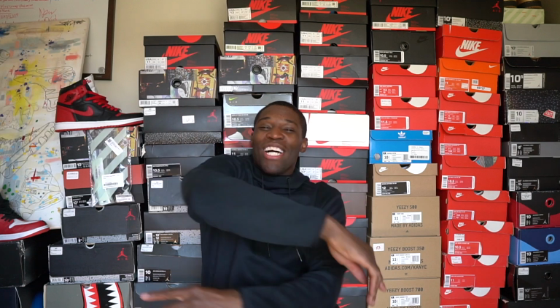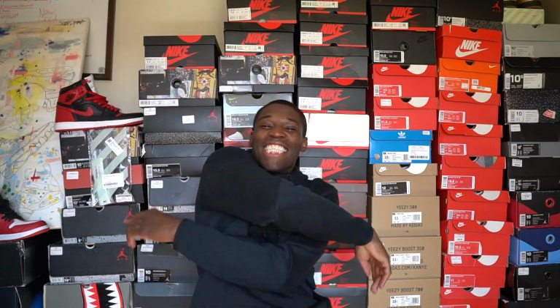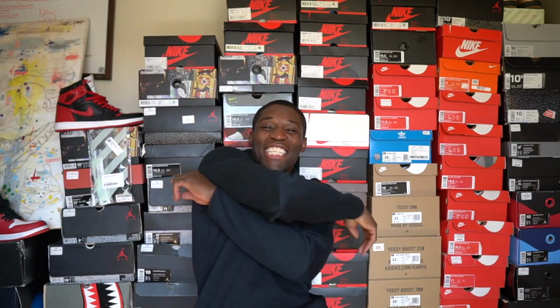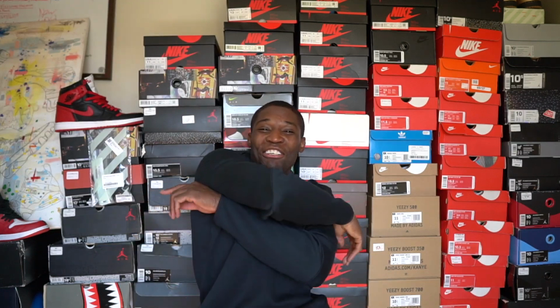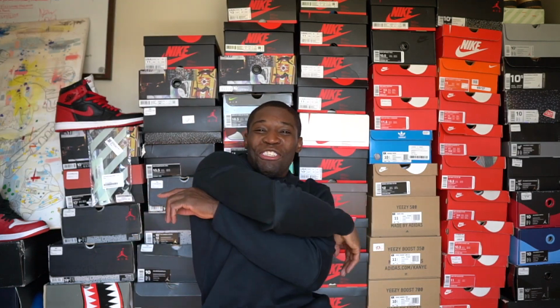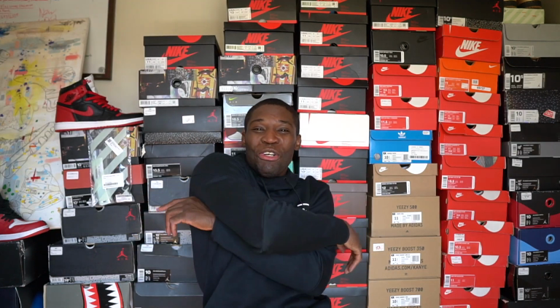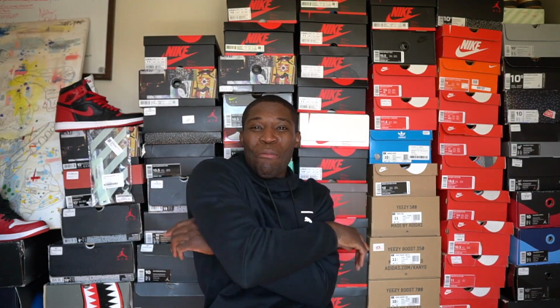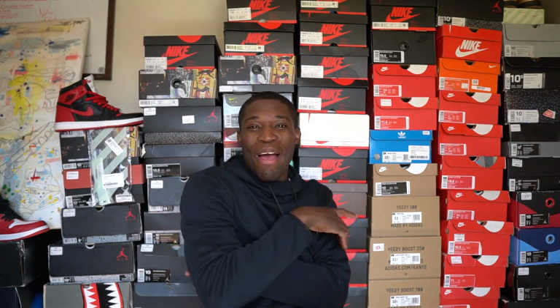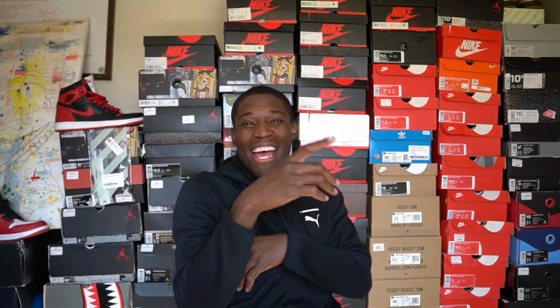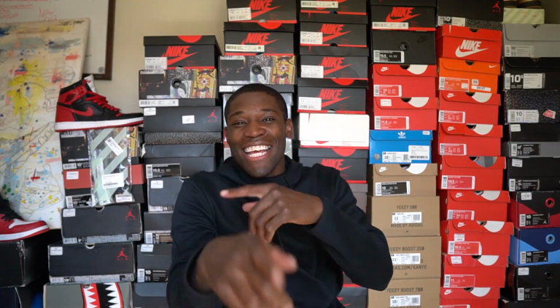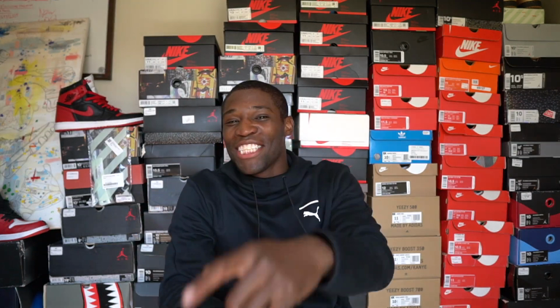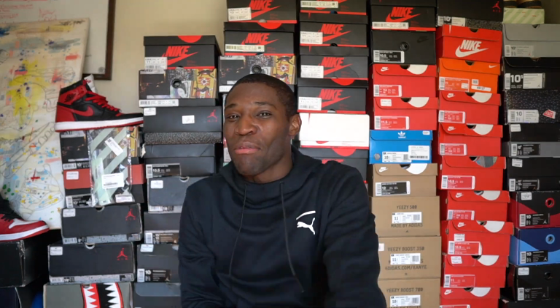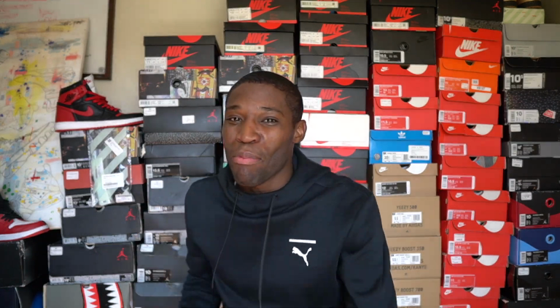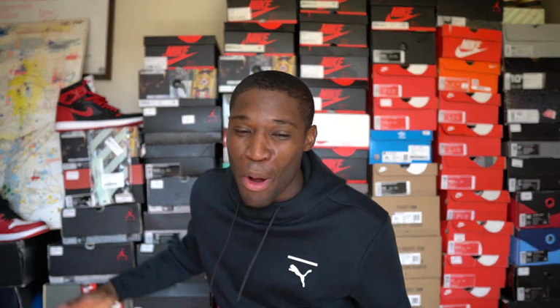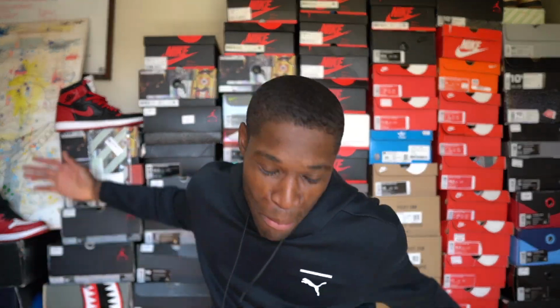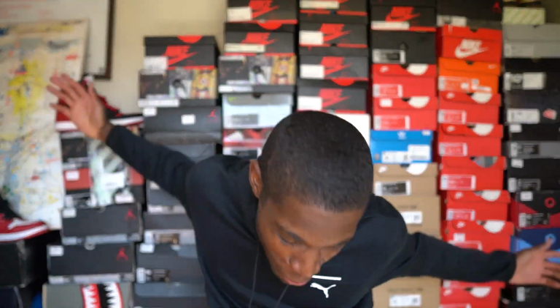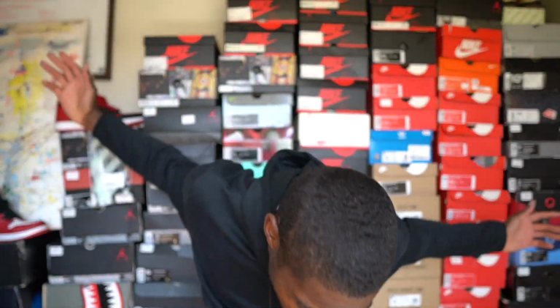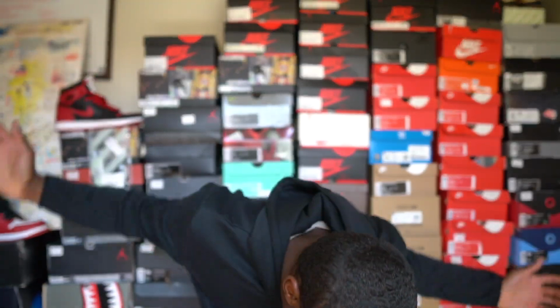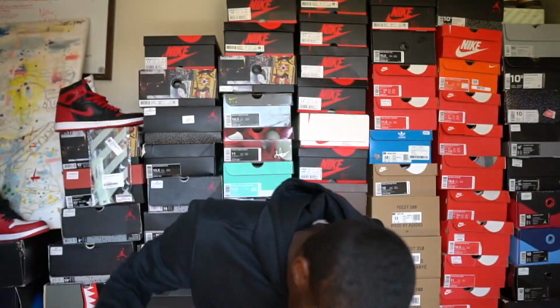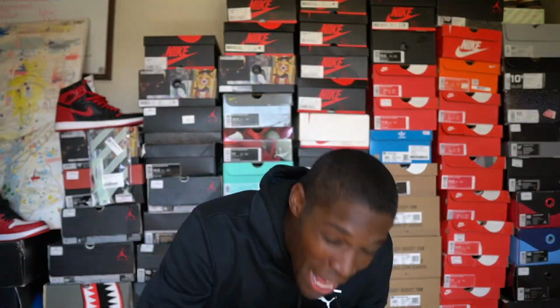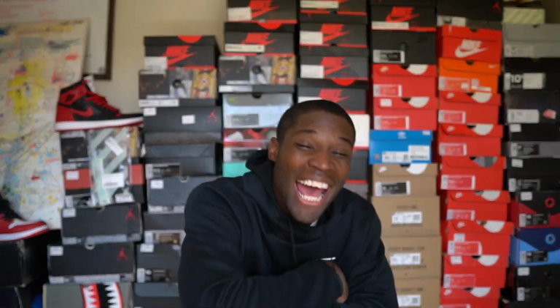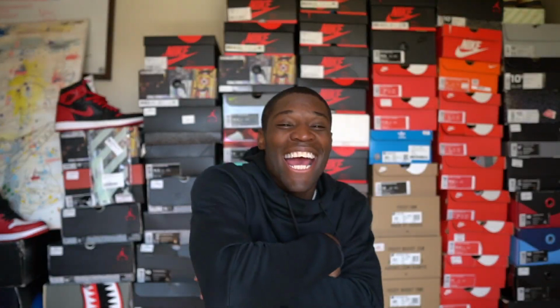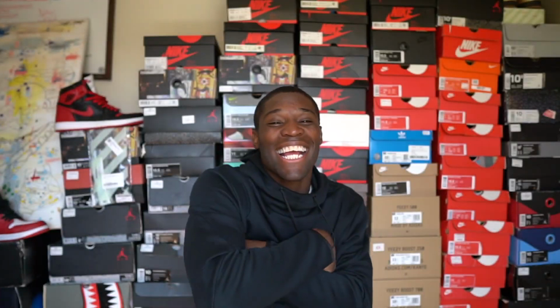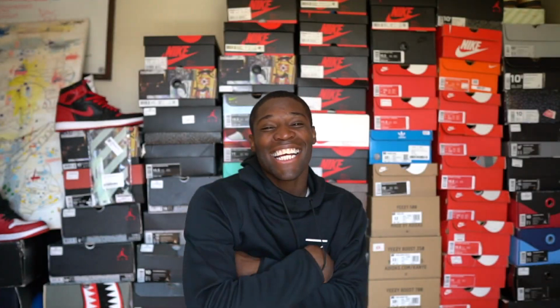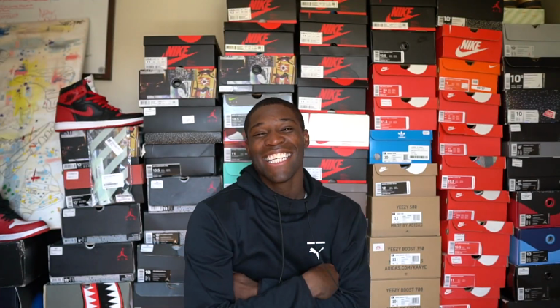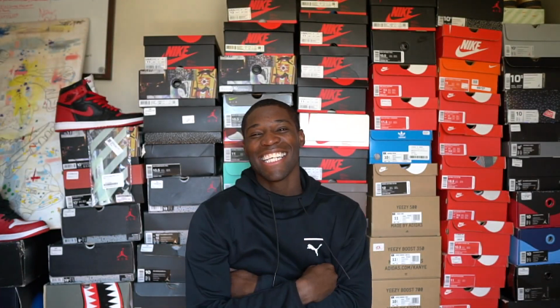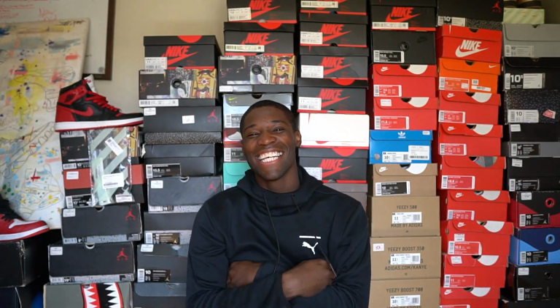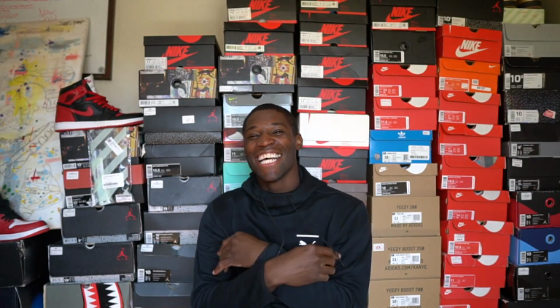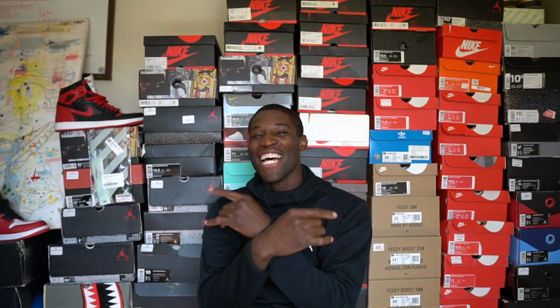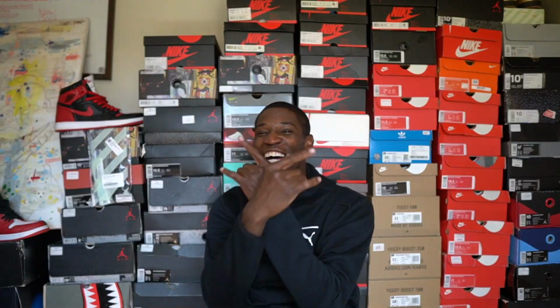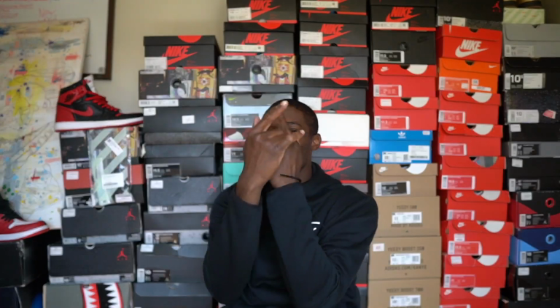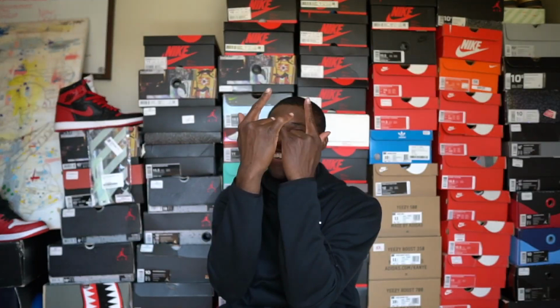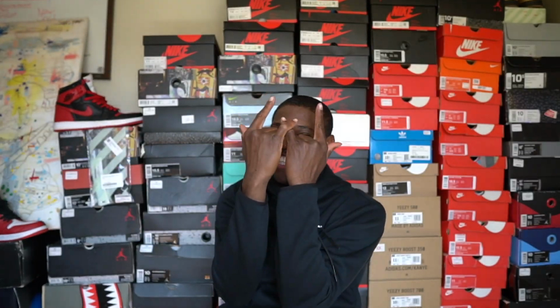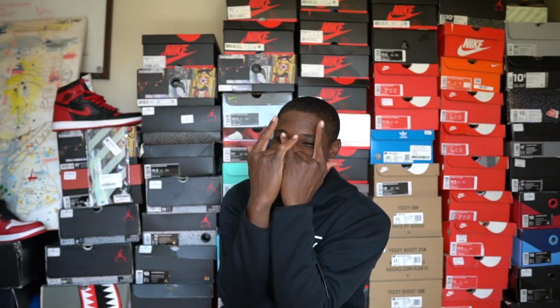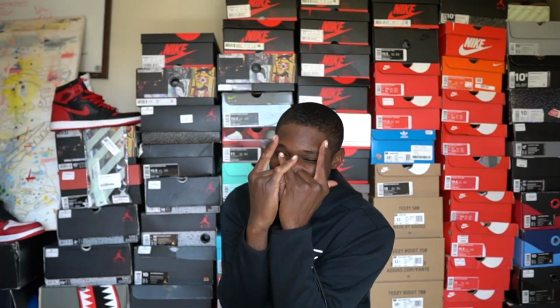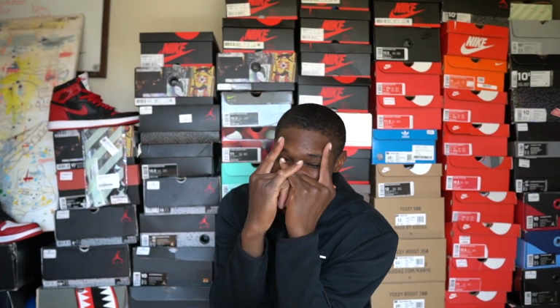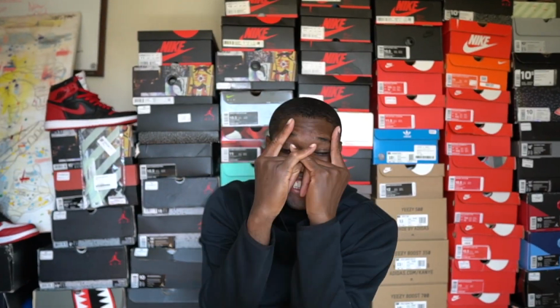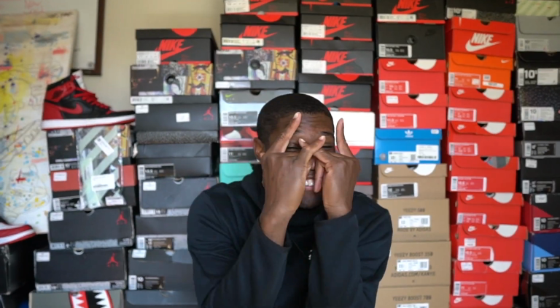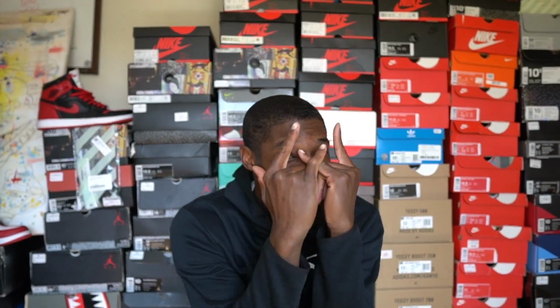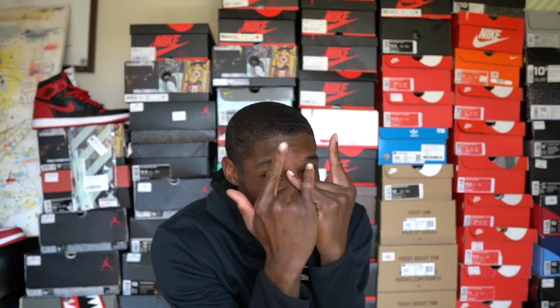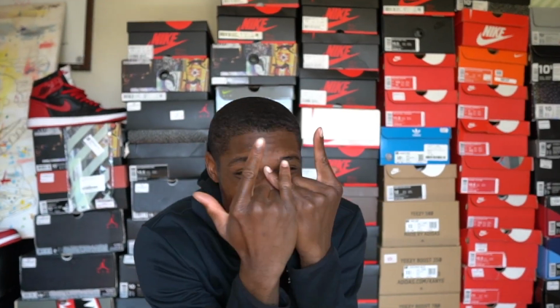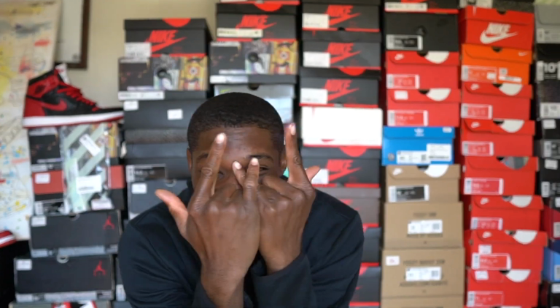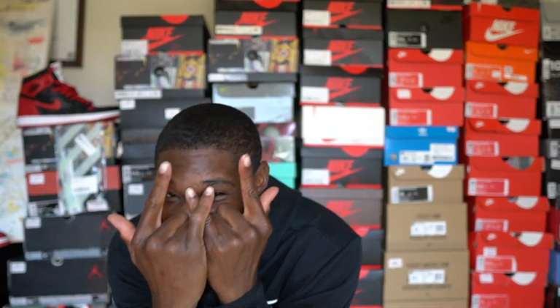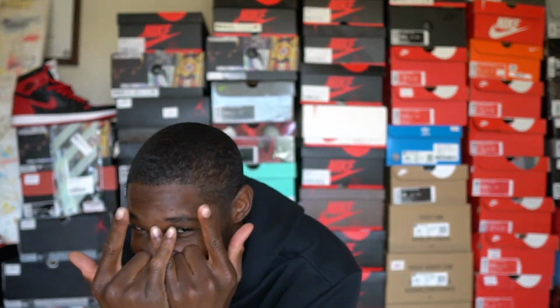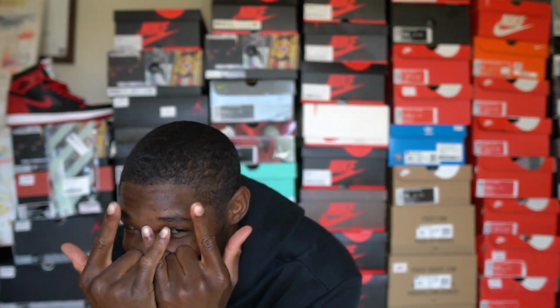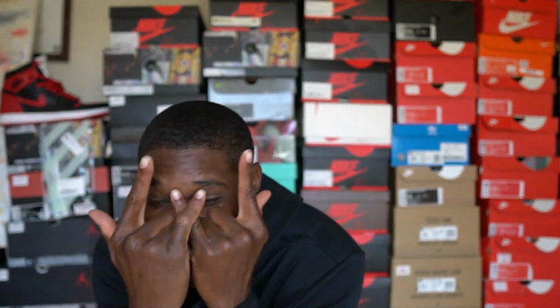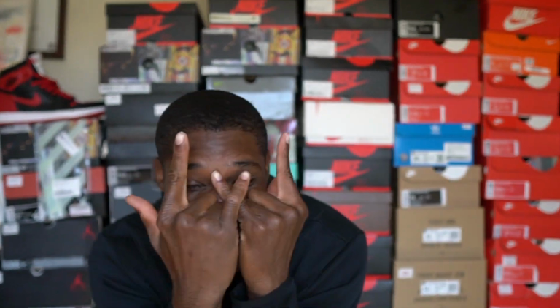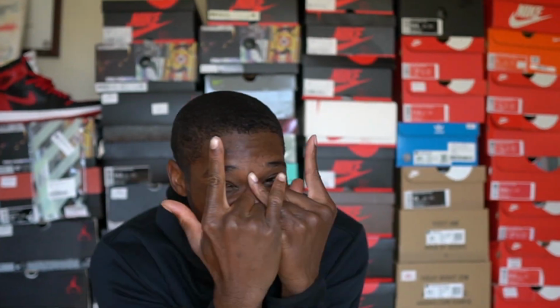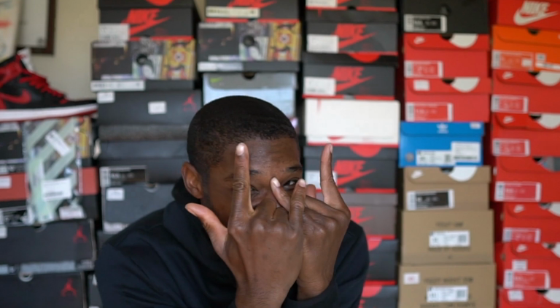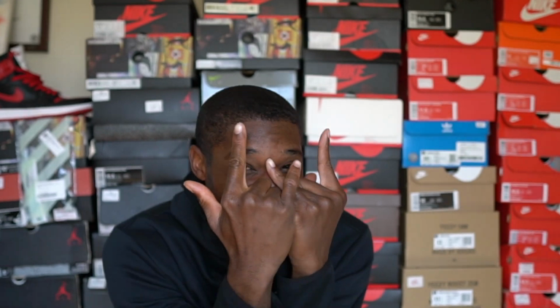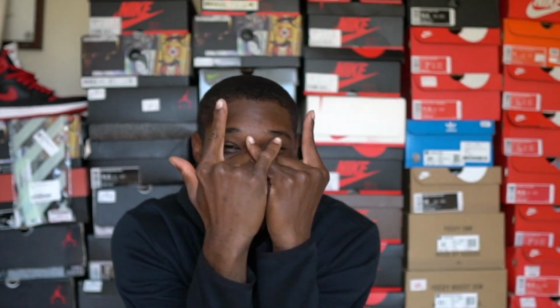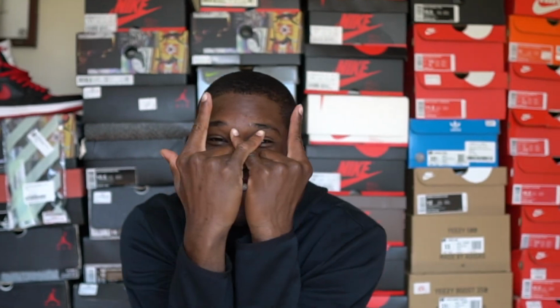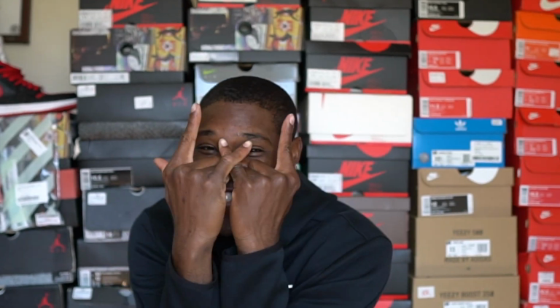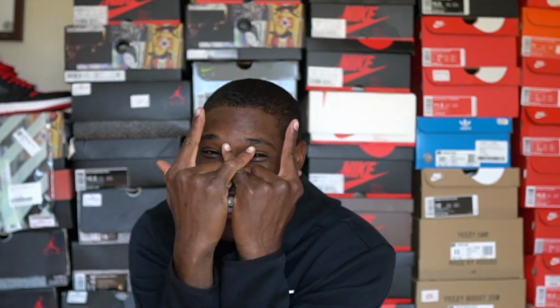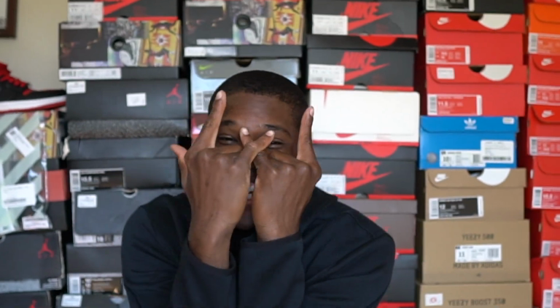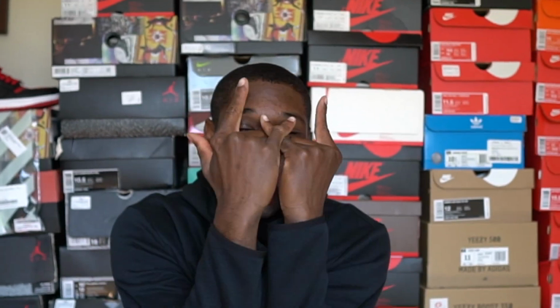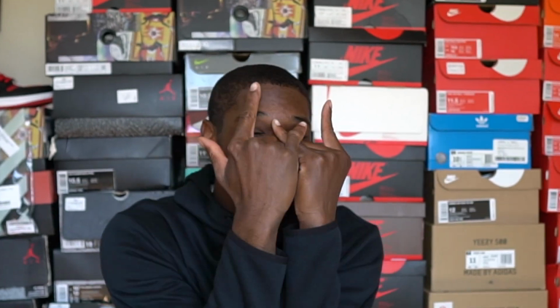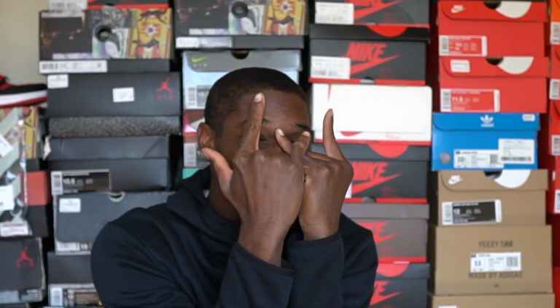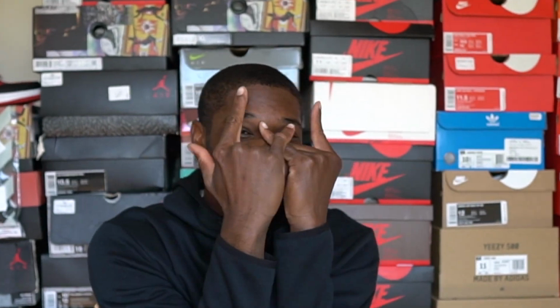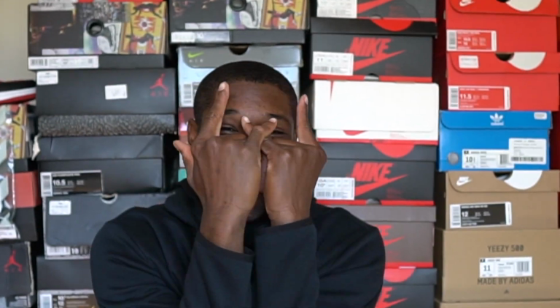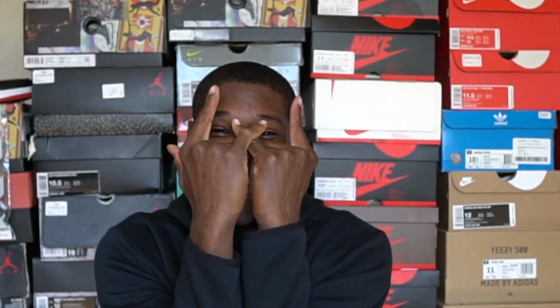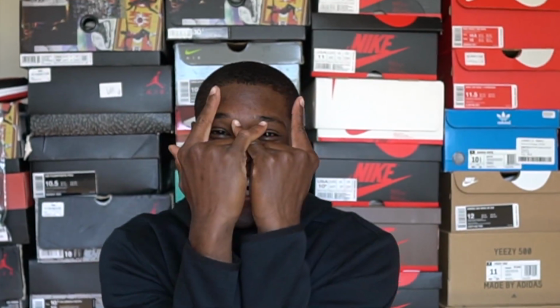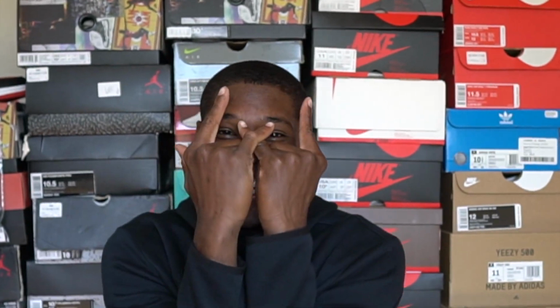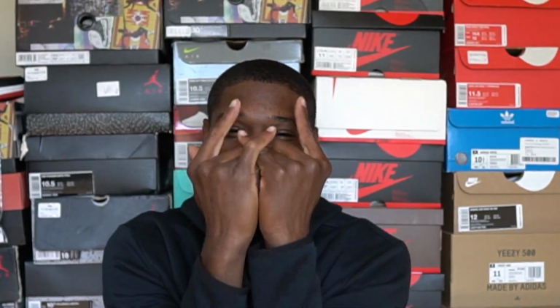What's good, YouTube? It's your boy Bo, back with another lit video, y'all.